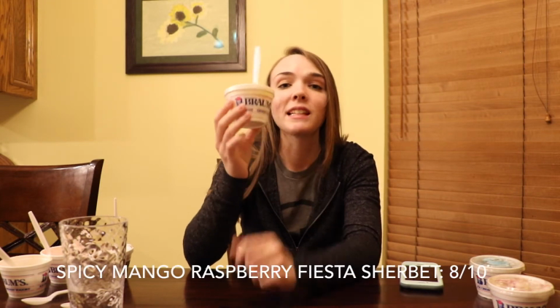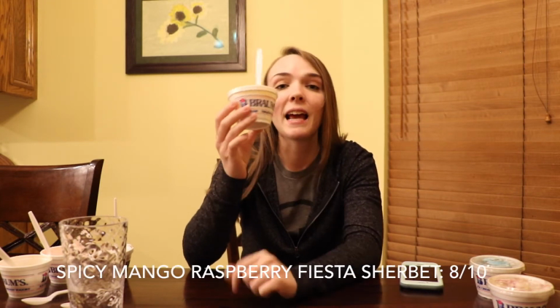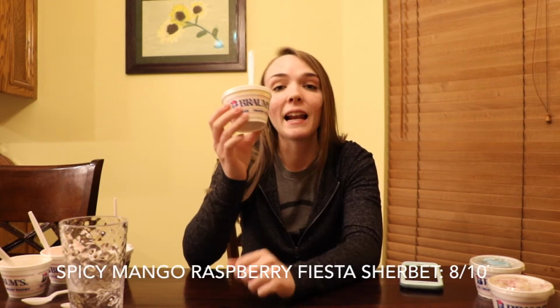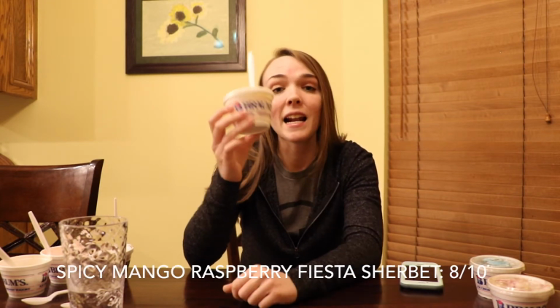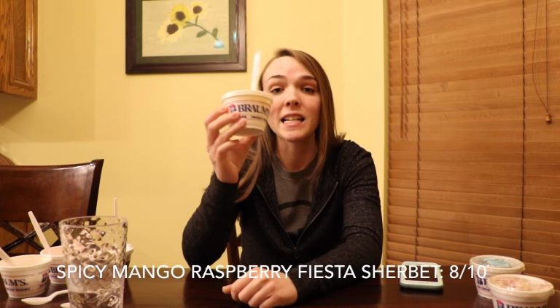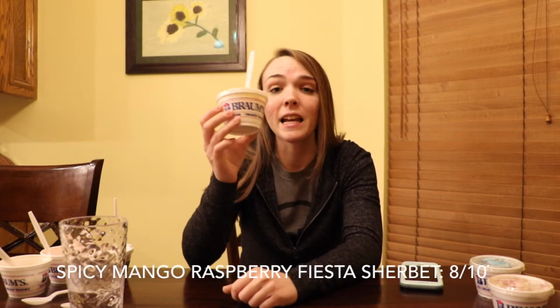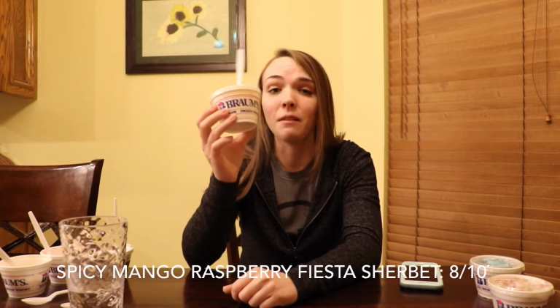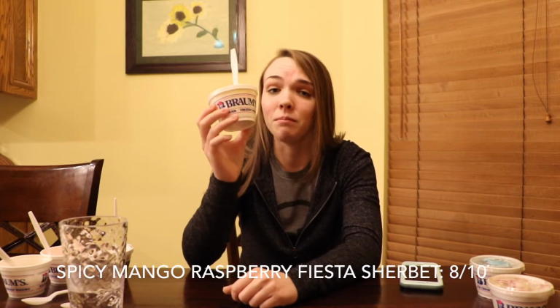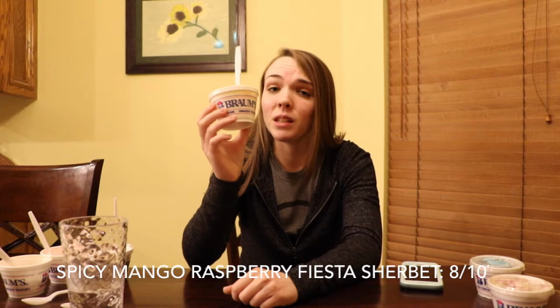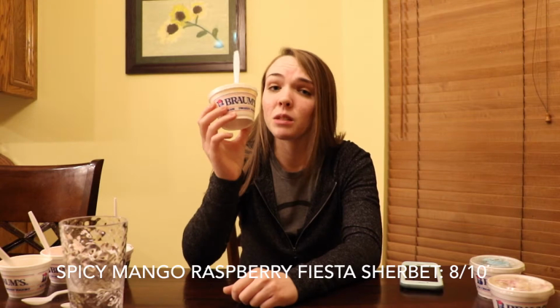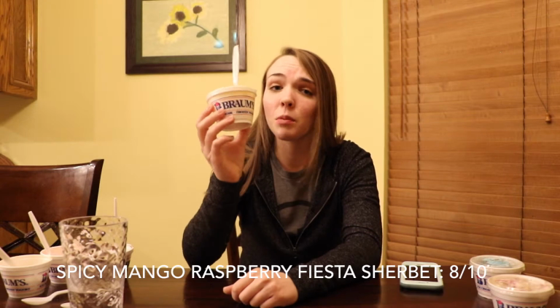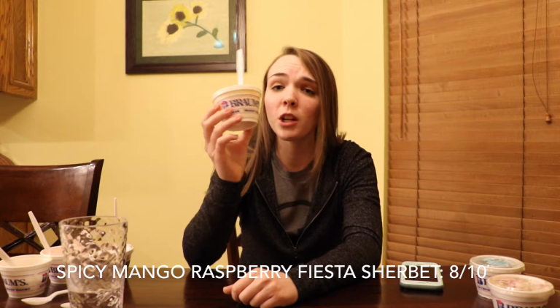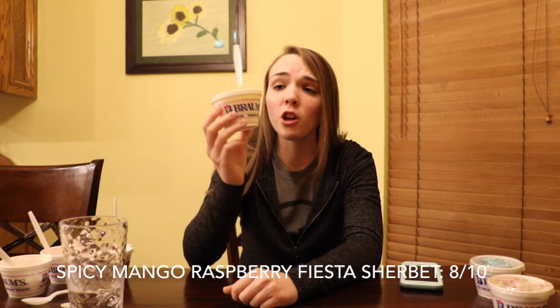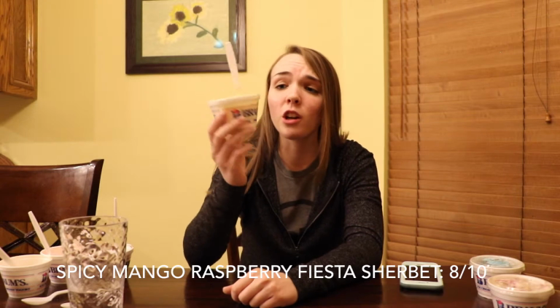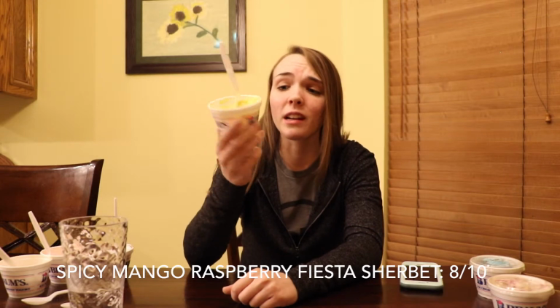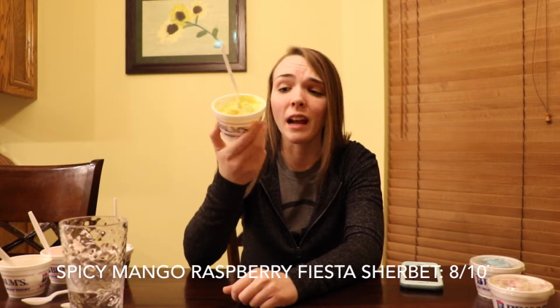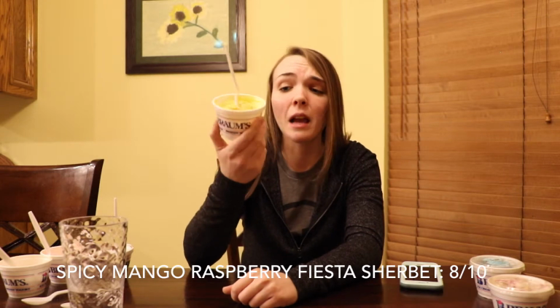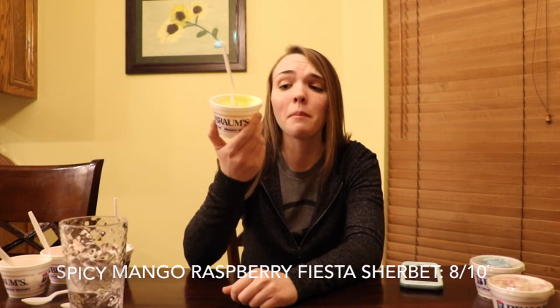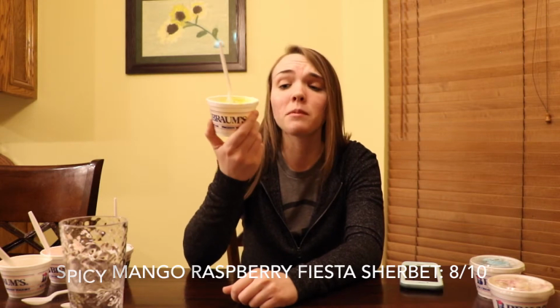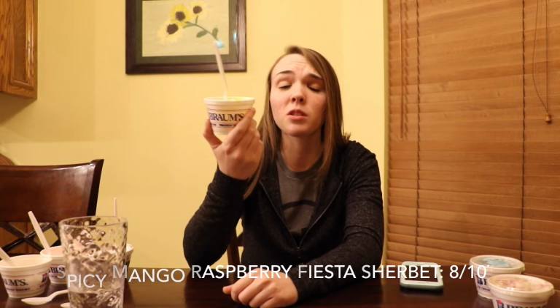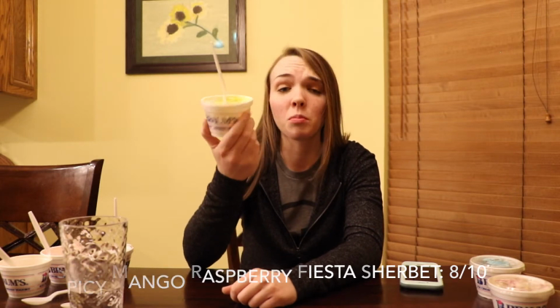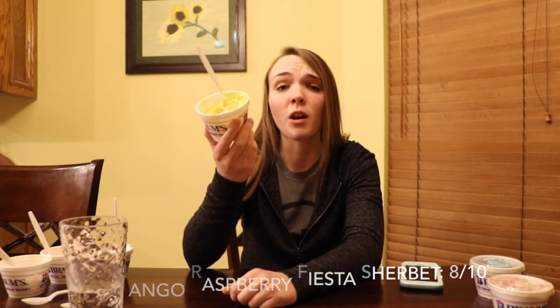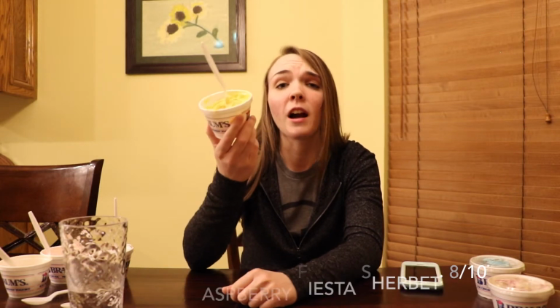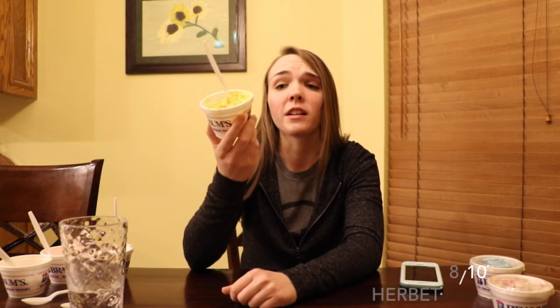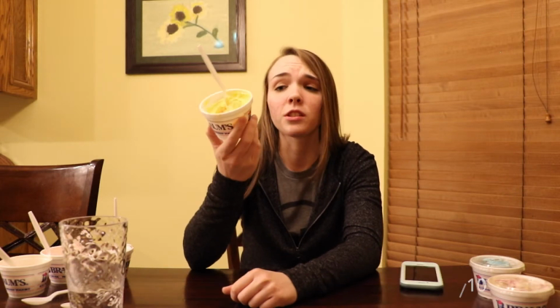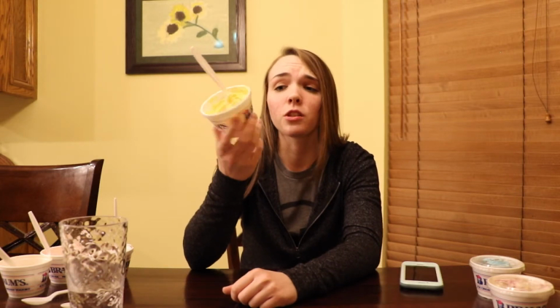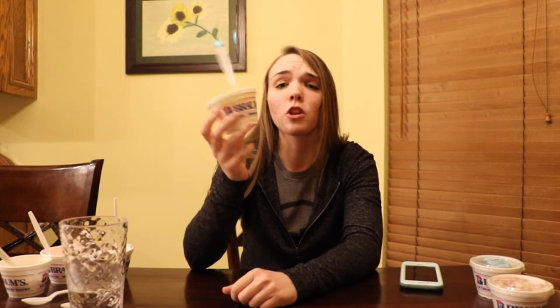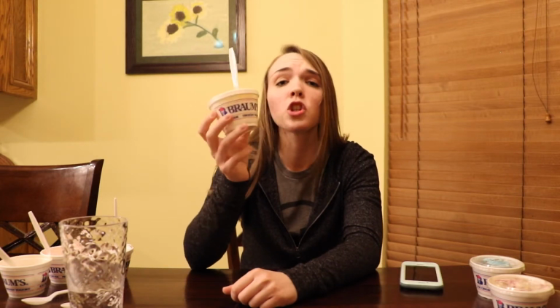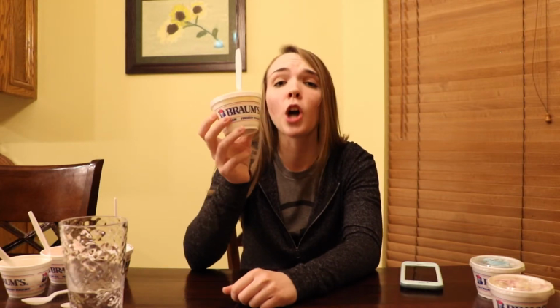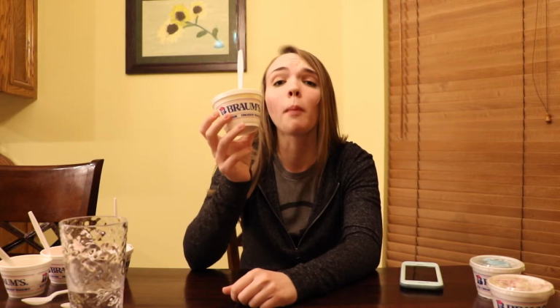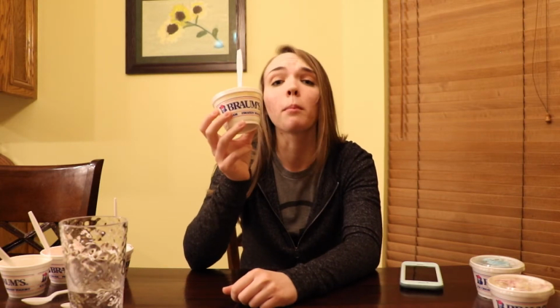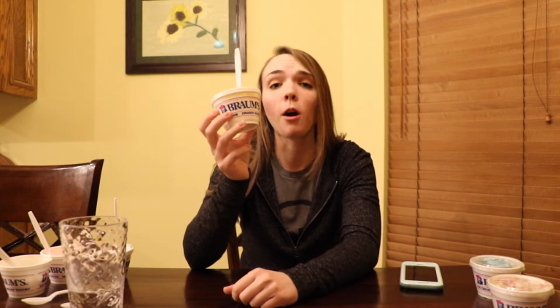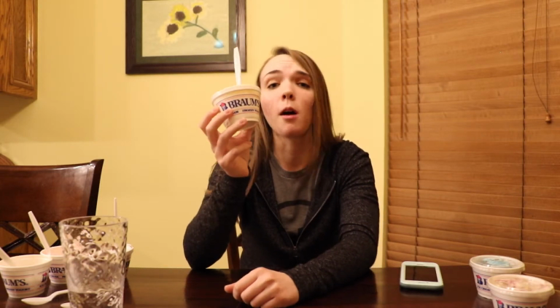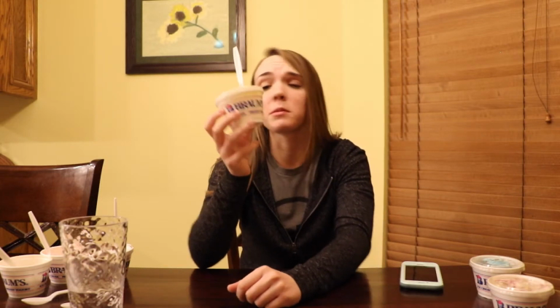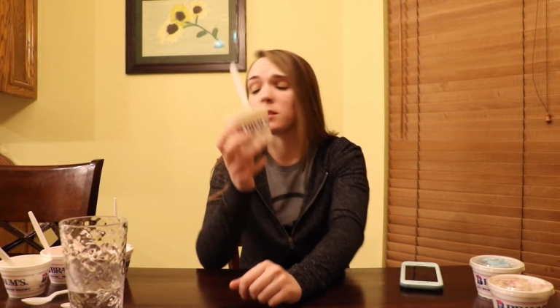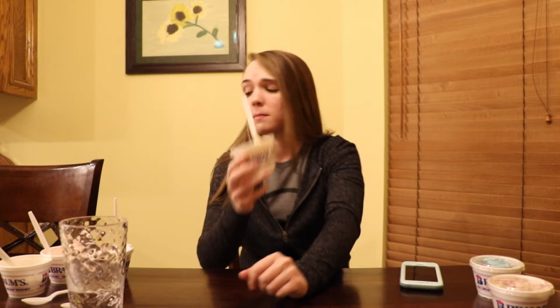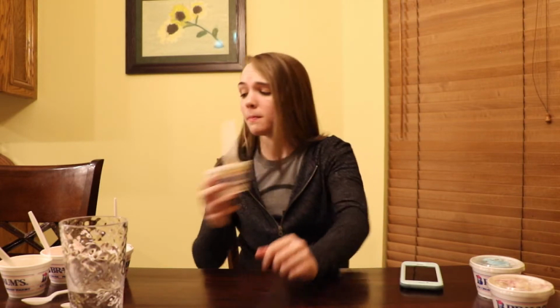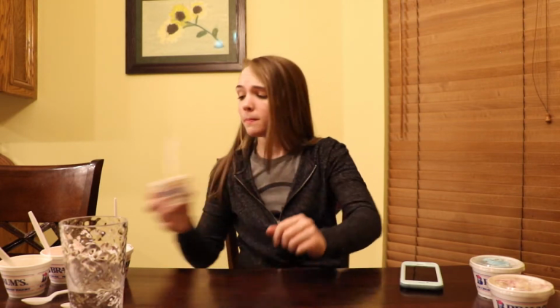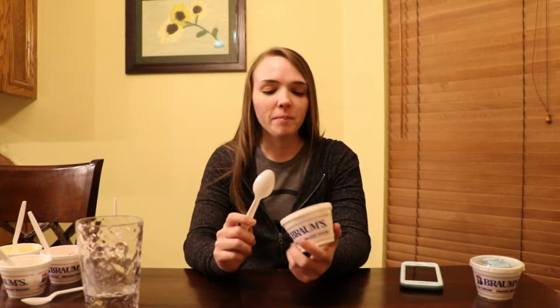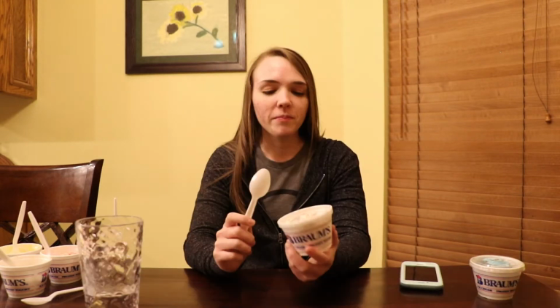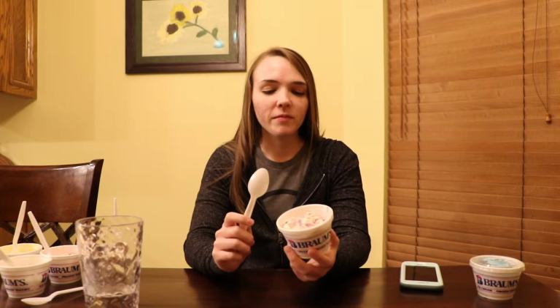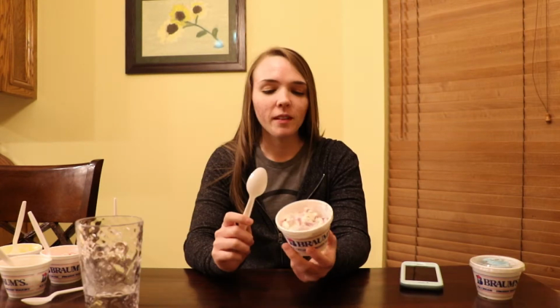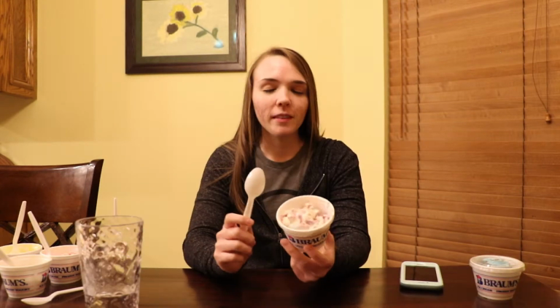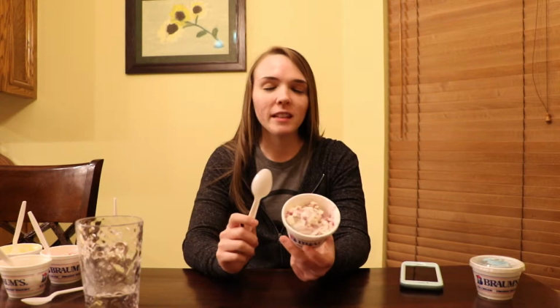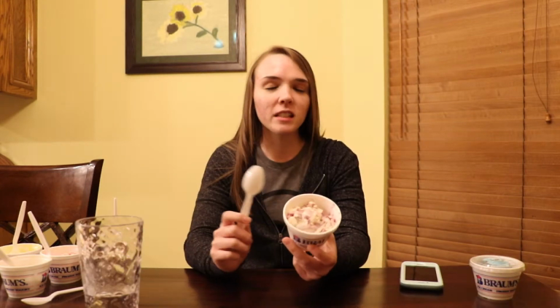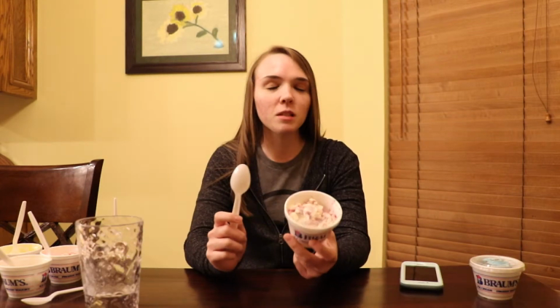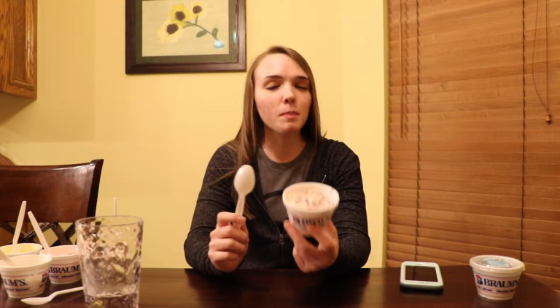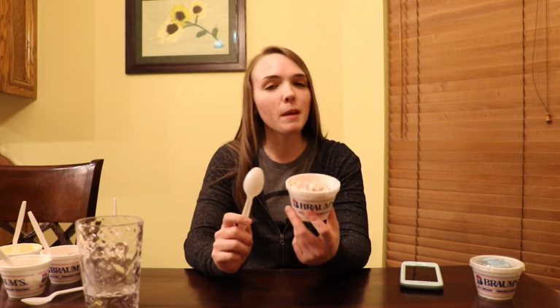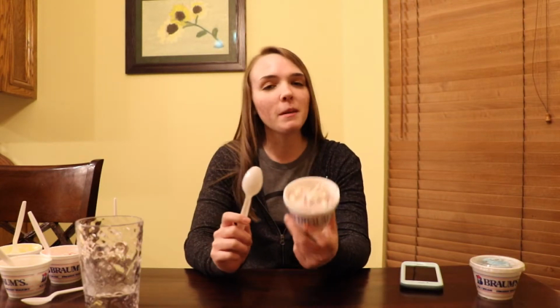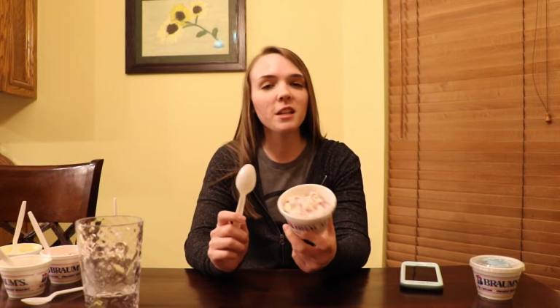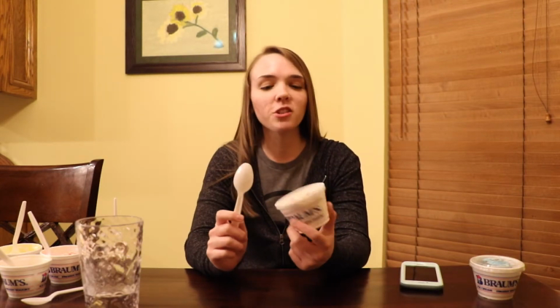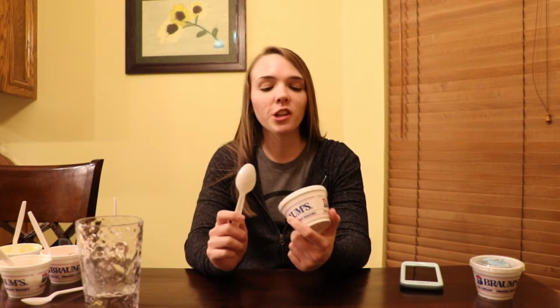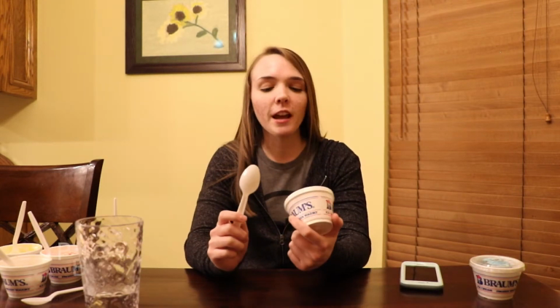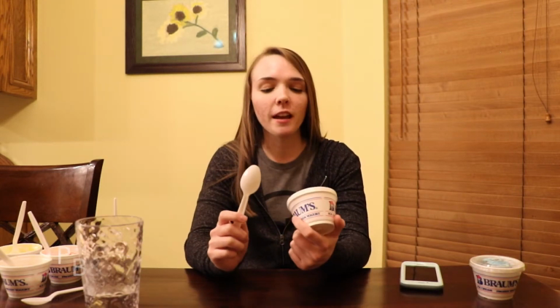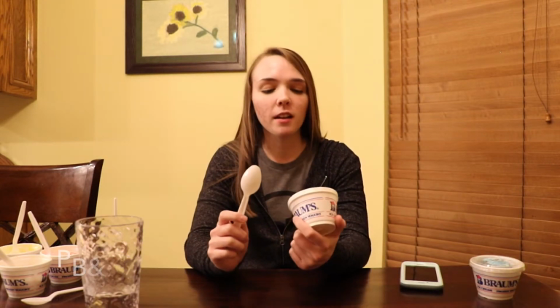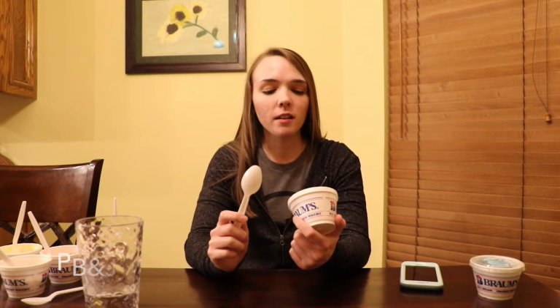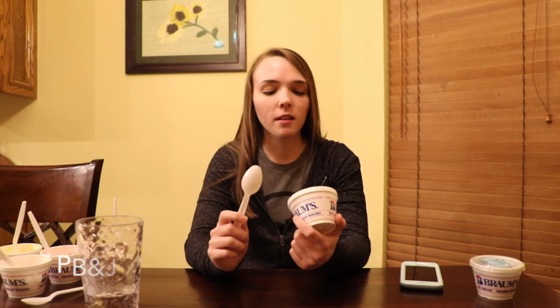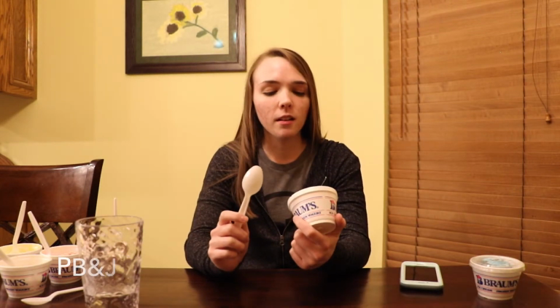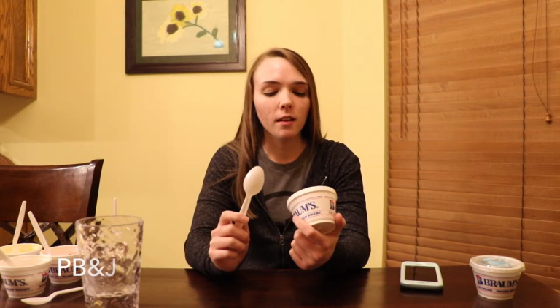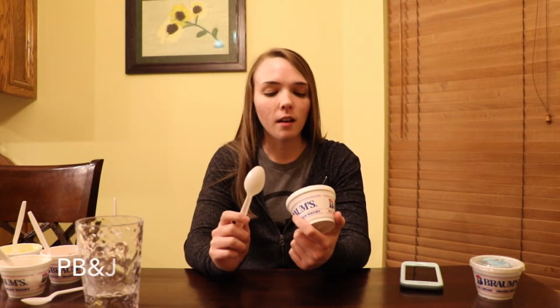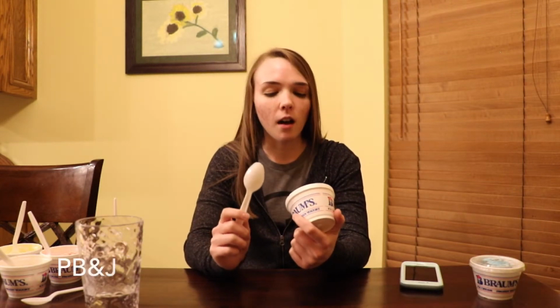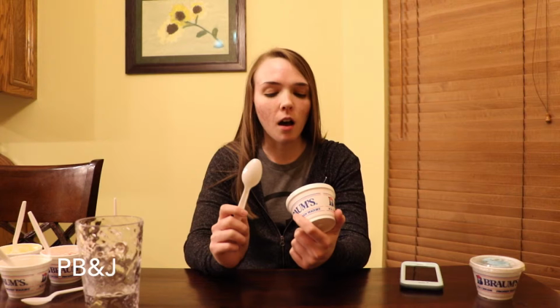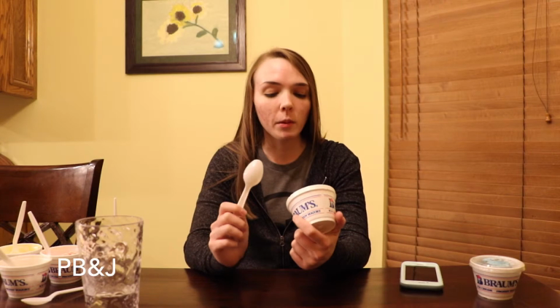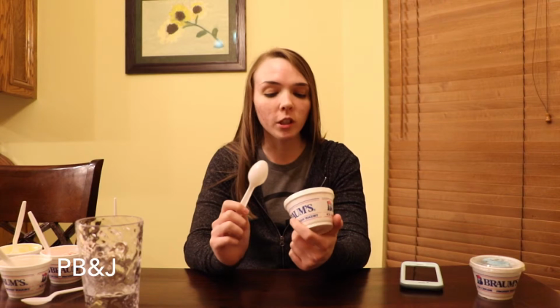I would get this again for sure. If you like mango and you like raspberry and you're somebody who likes to try different things, I would recommend this one. I'm gonna give this spicy mango raspberry fiesta sherbet an 8 out of 10. Pretty good, and I am surprised. Good job Brahms.